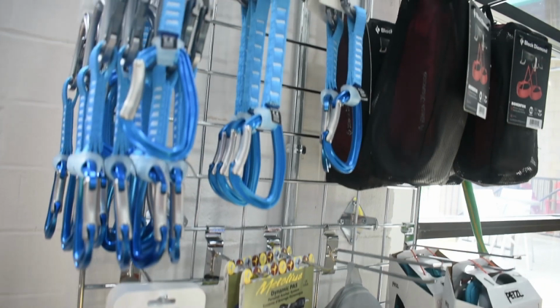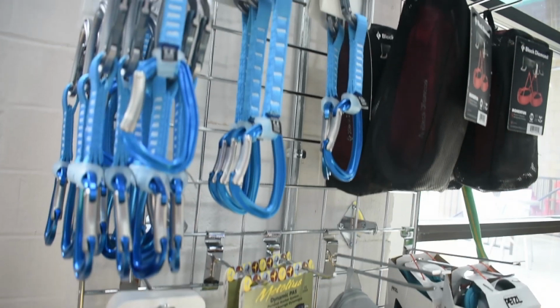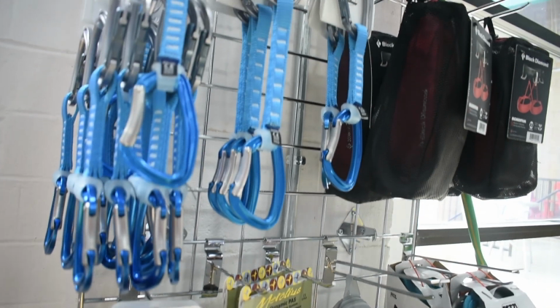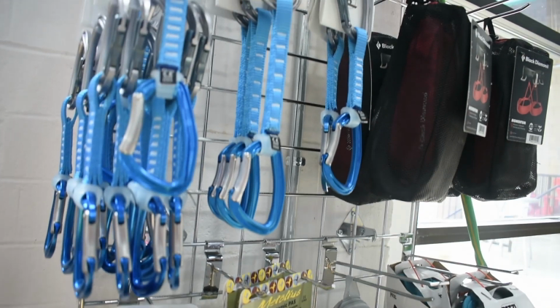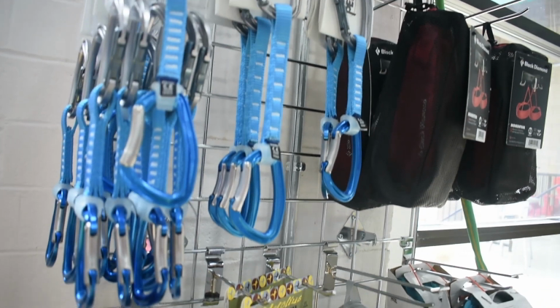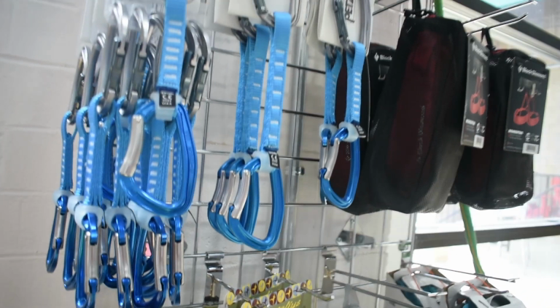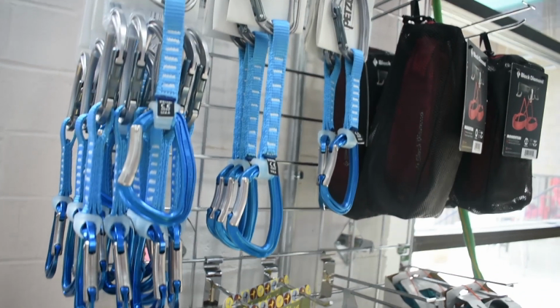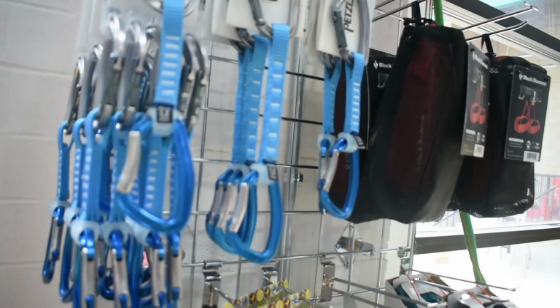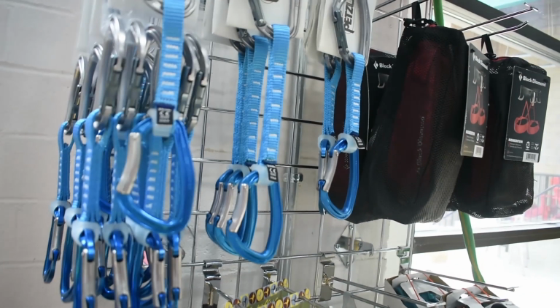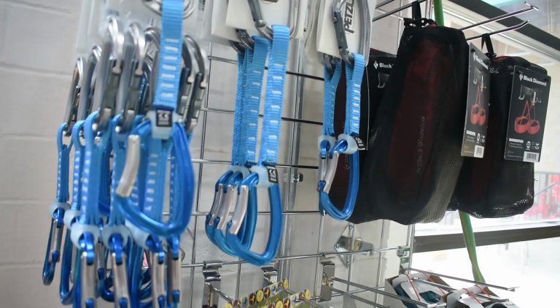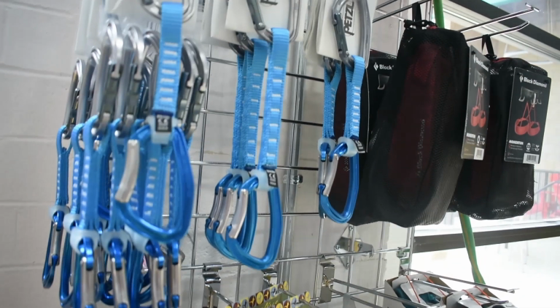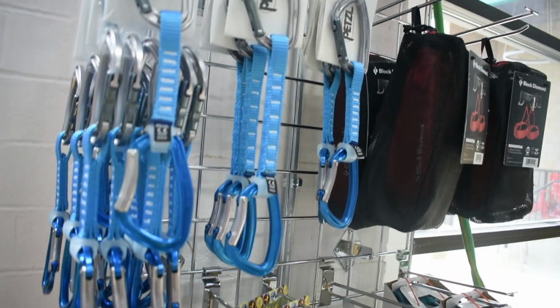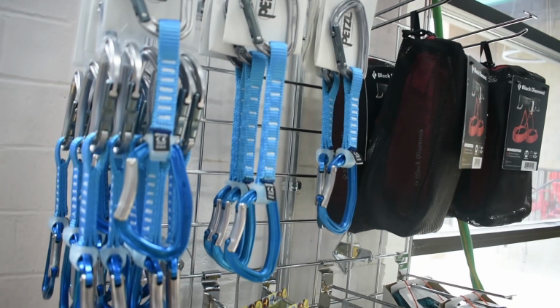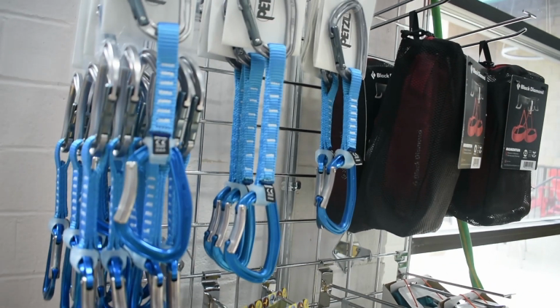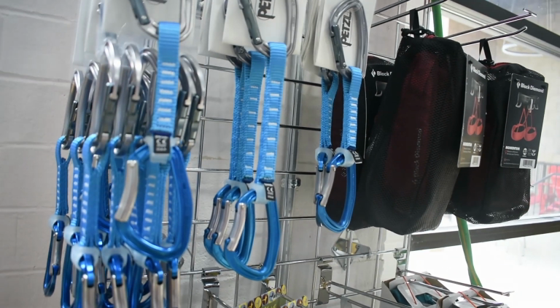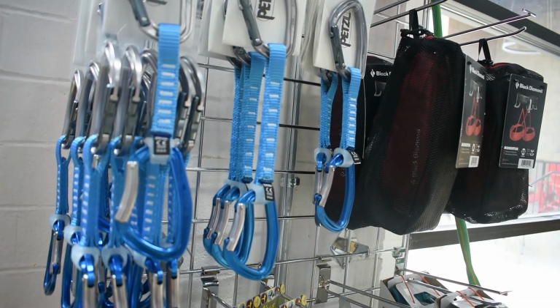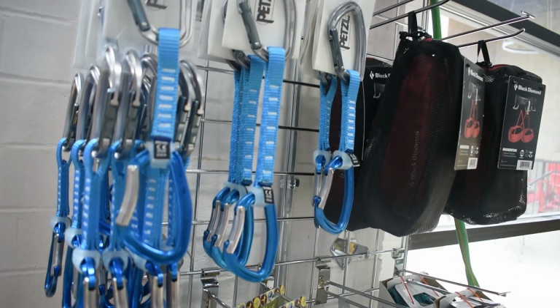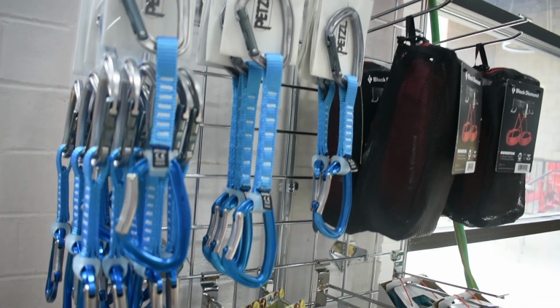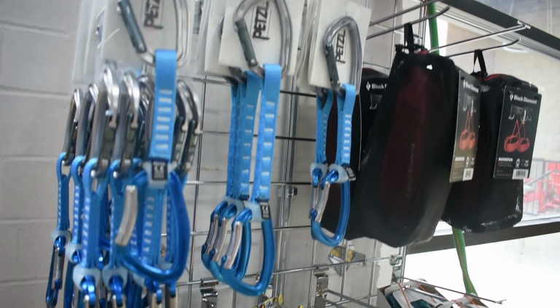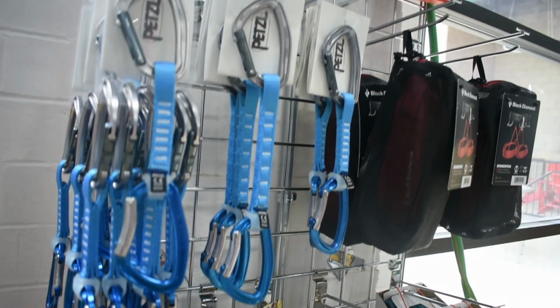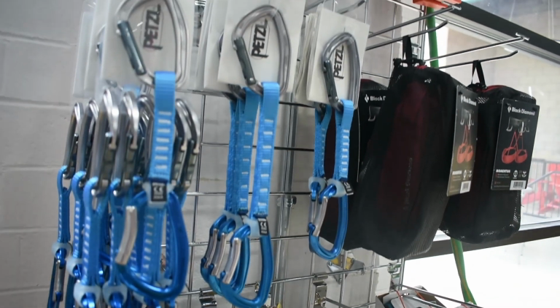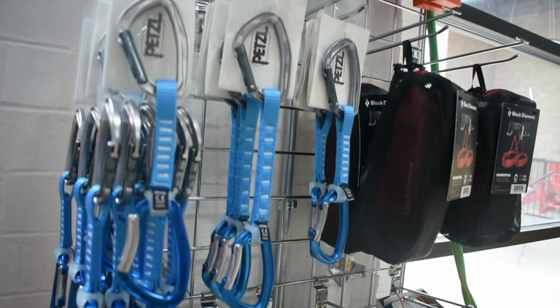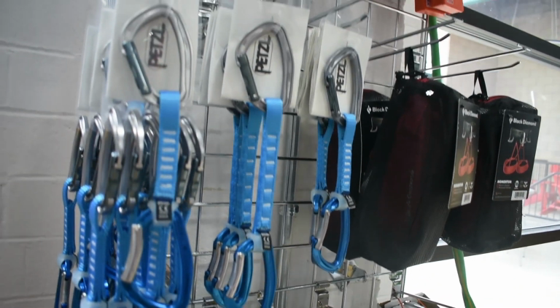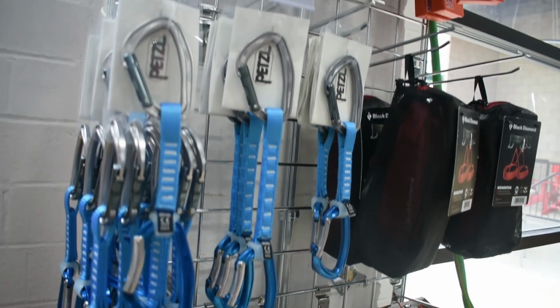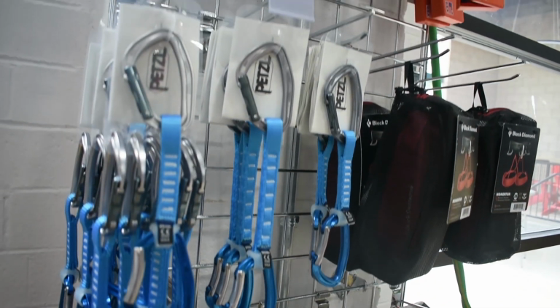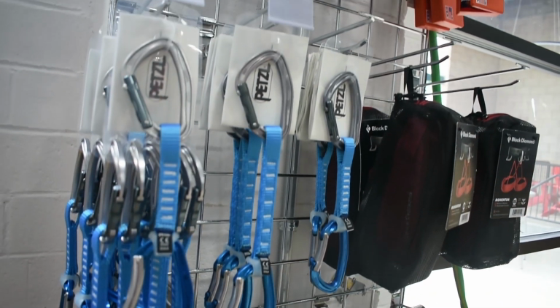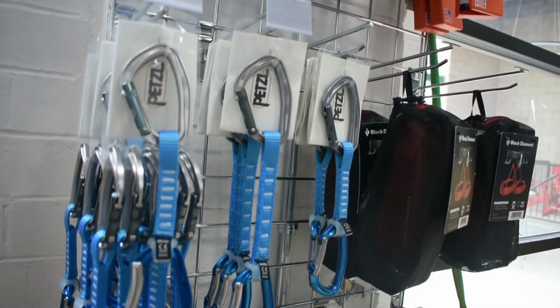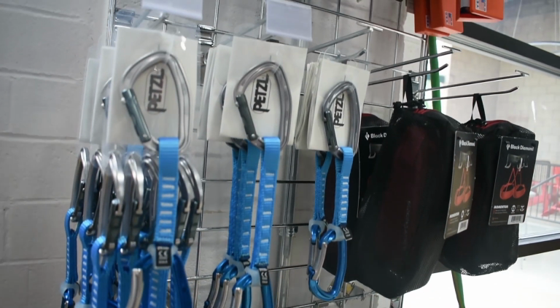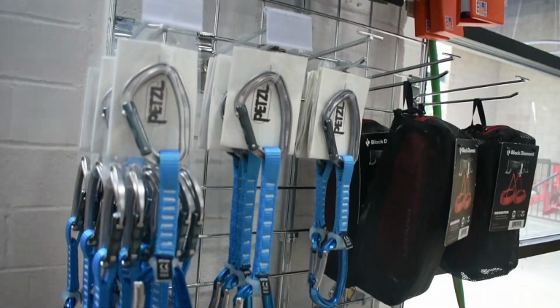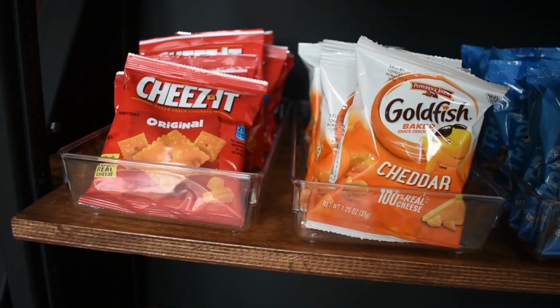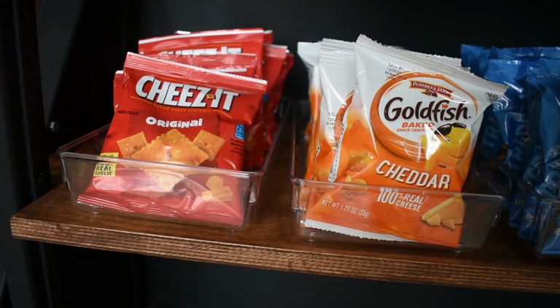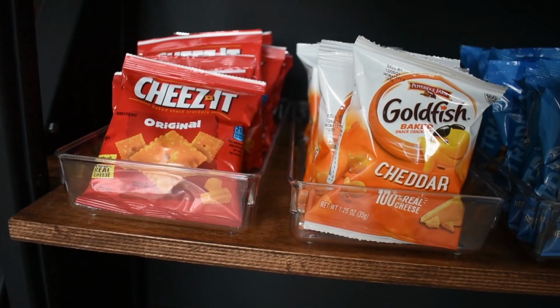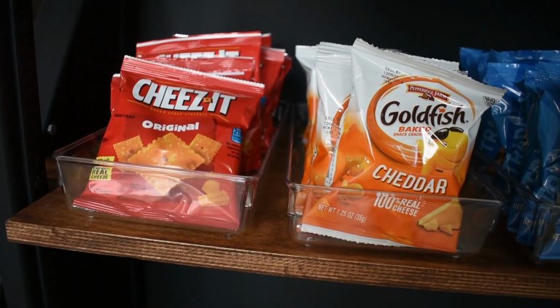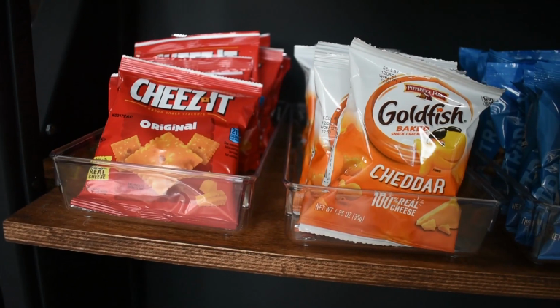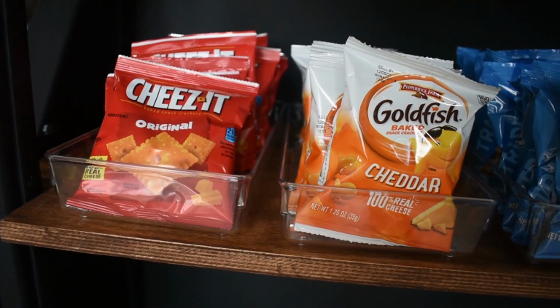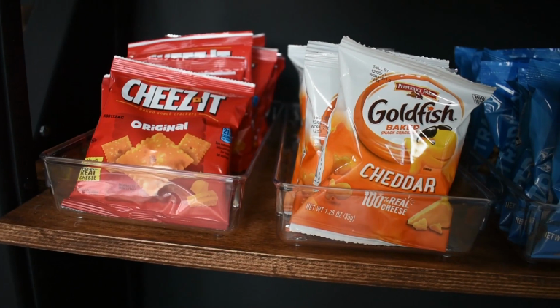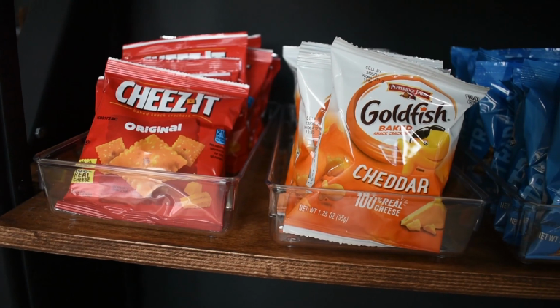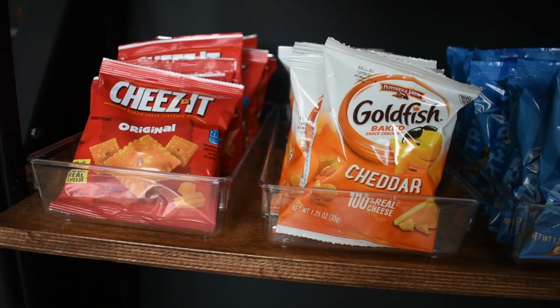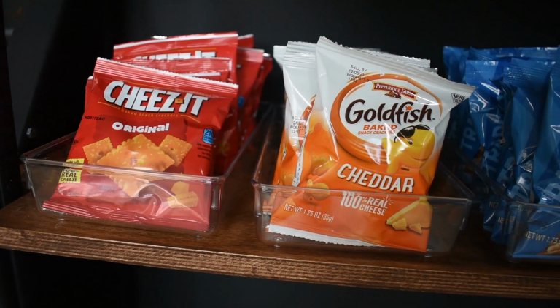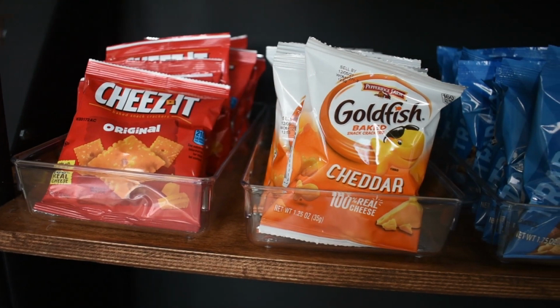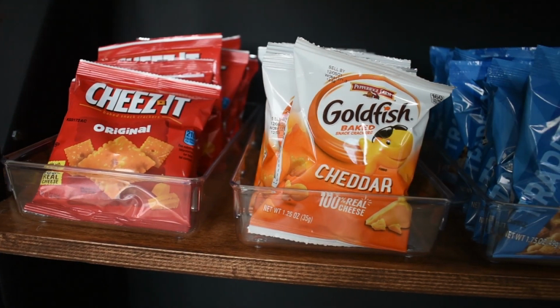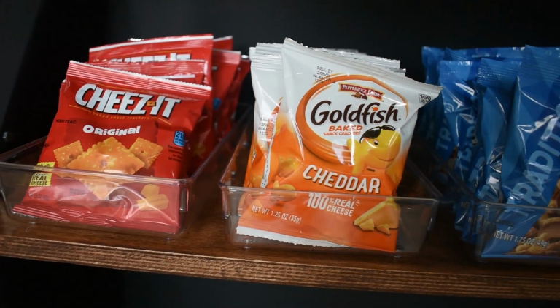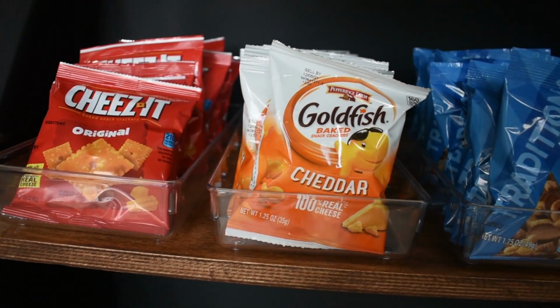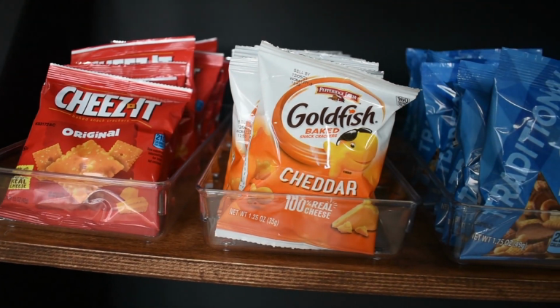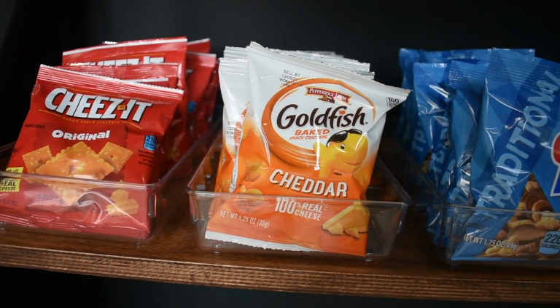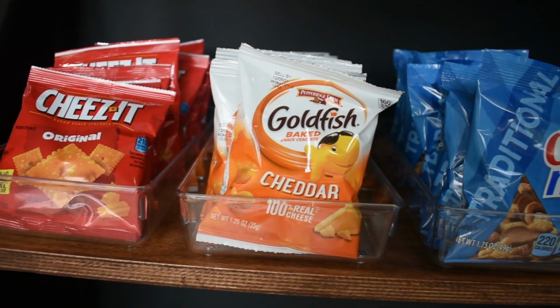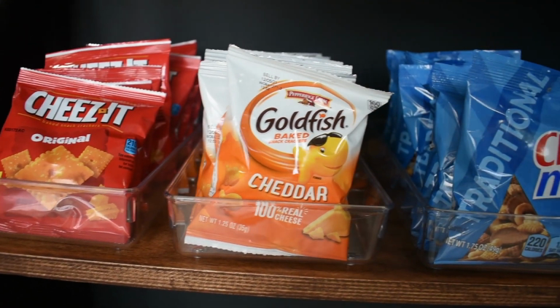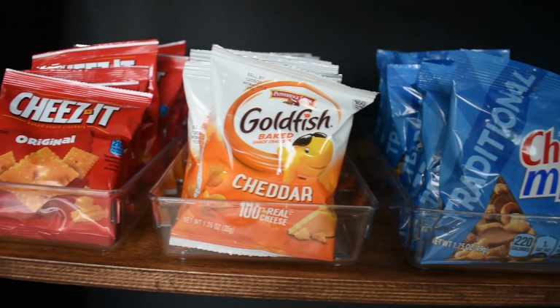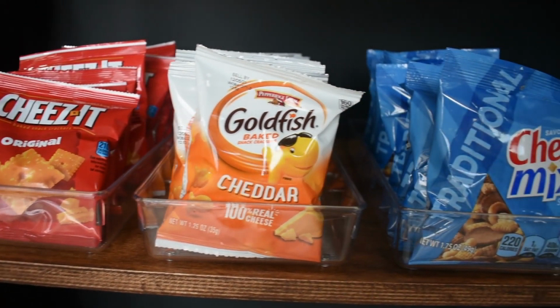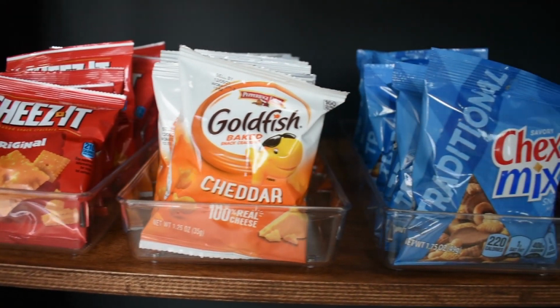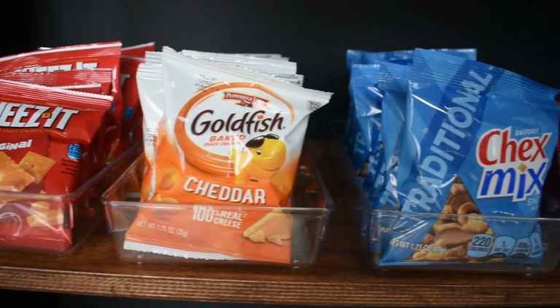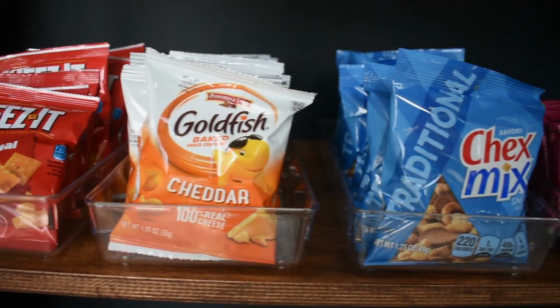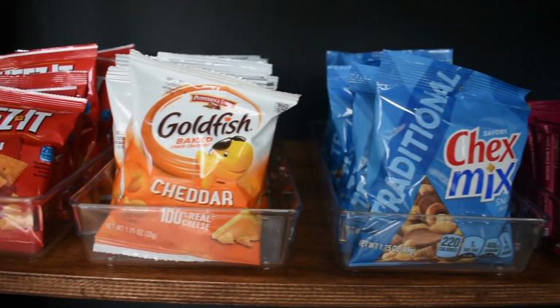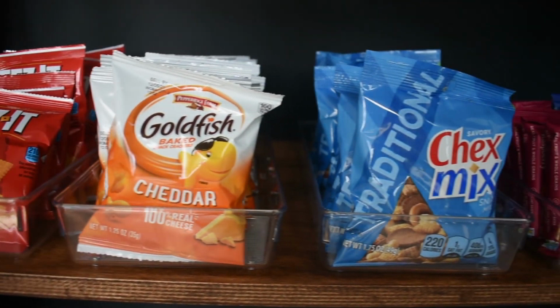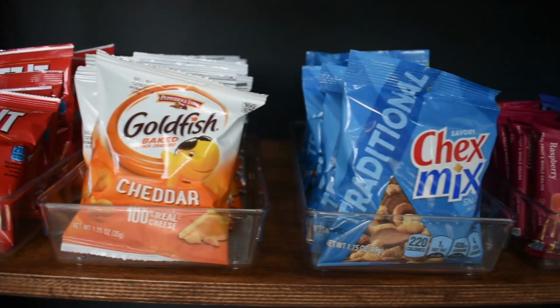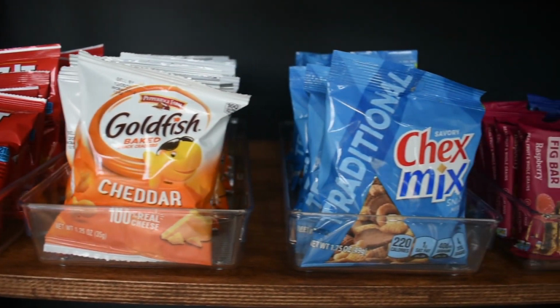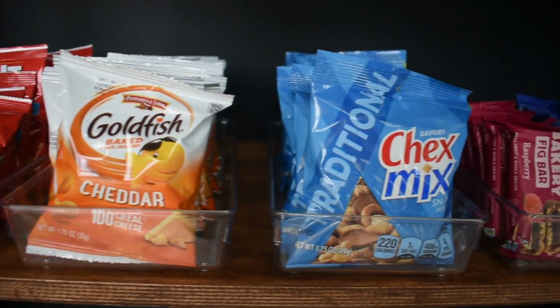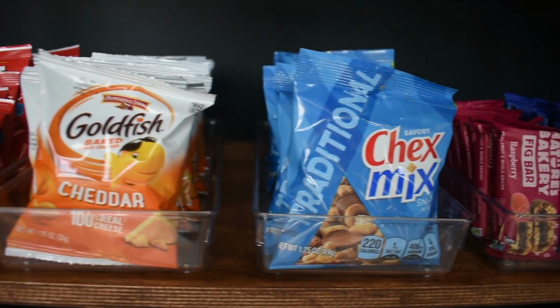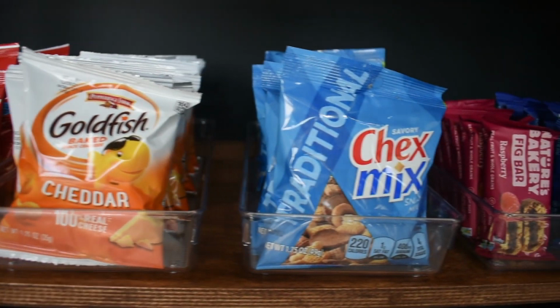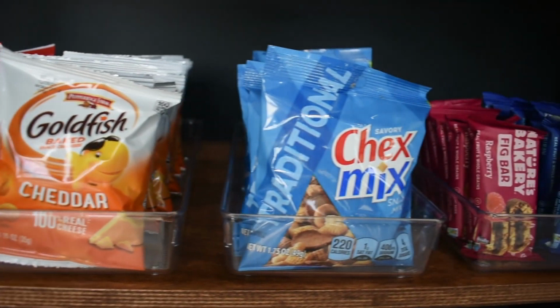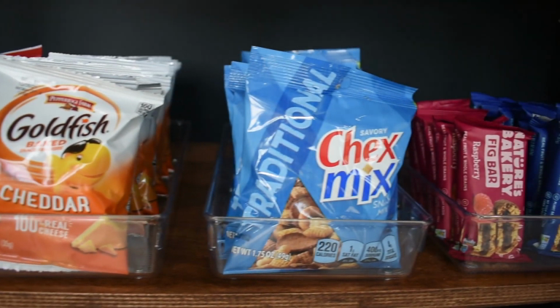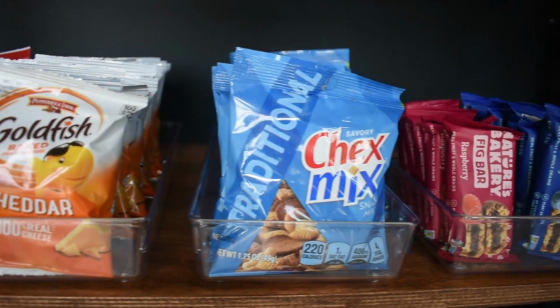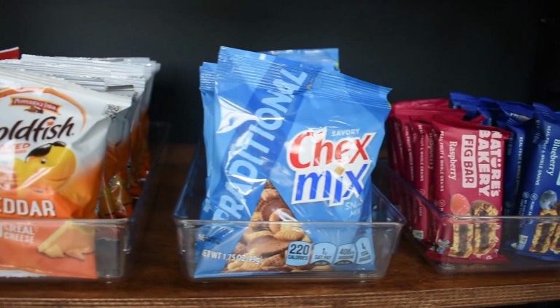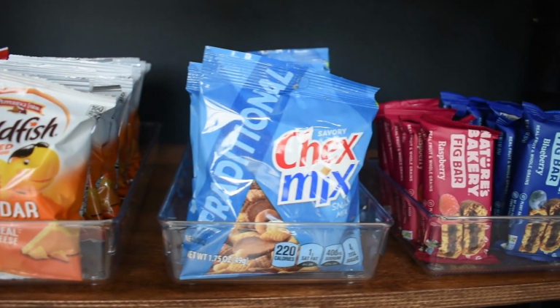Block Garden also features a climbing store with plenty of snacks, a variety of liquid and powdered chalks, climbing gear, and more.